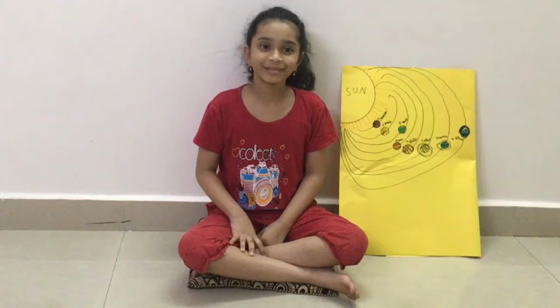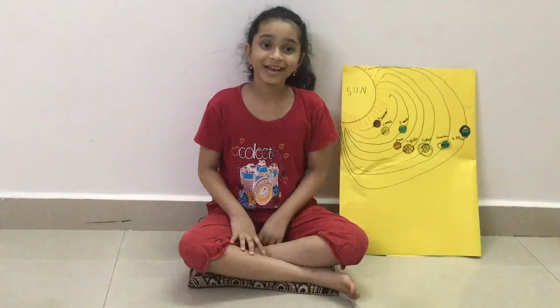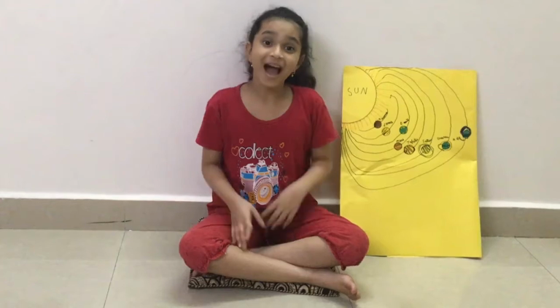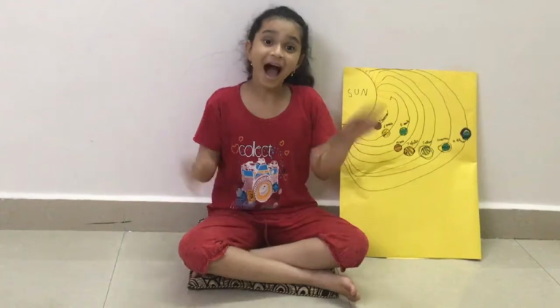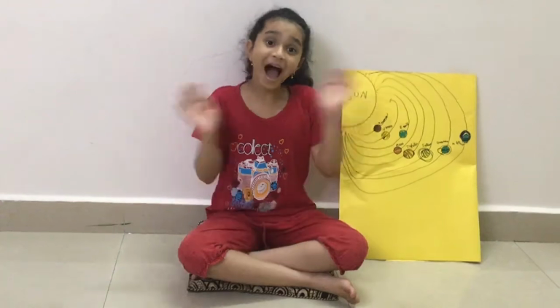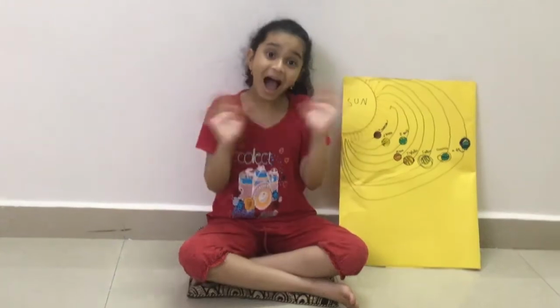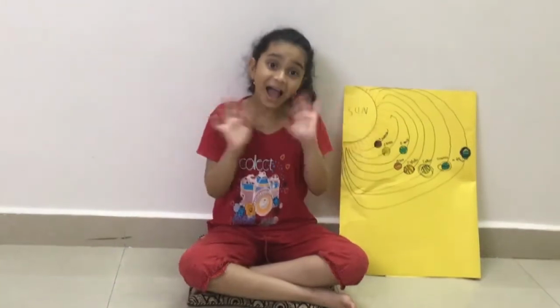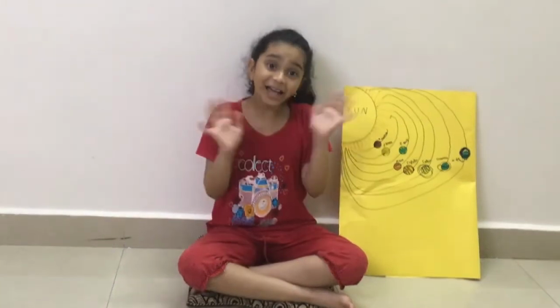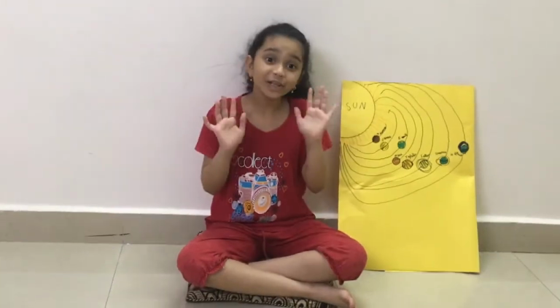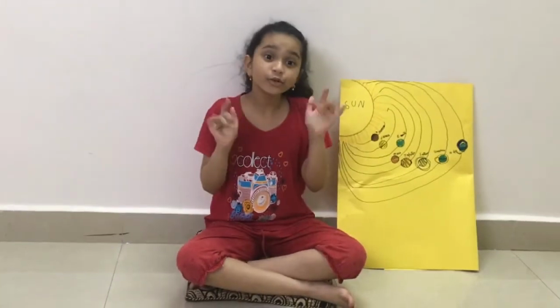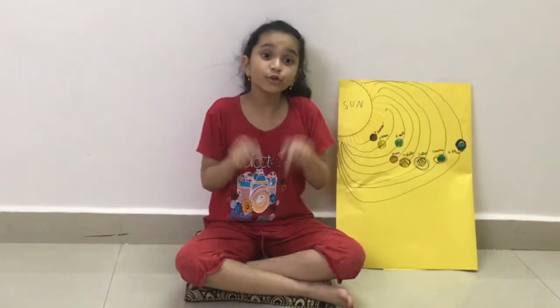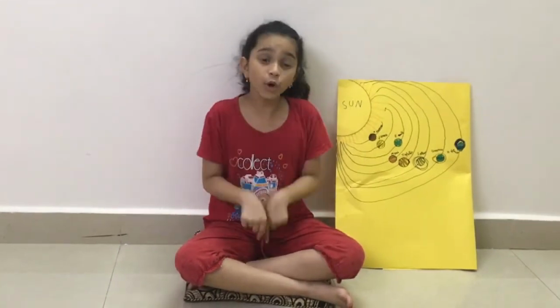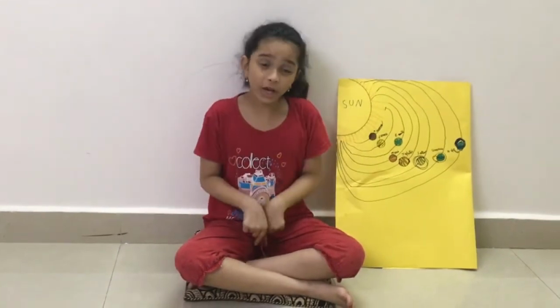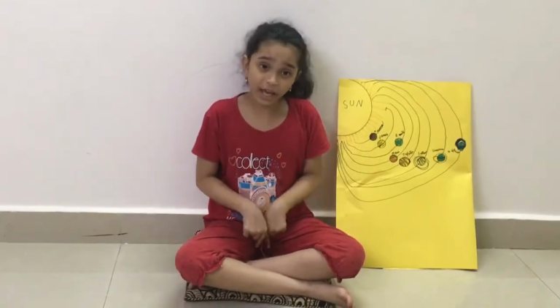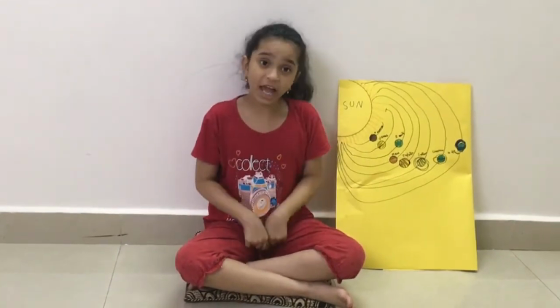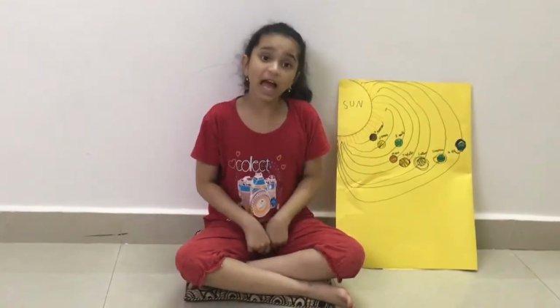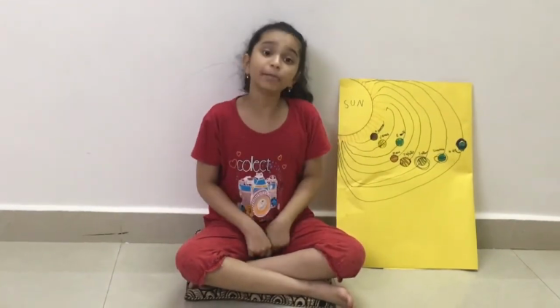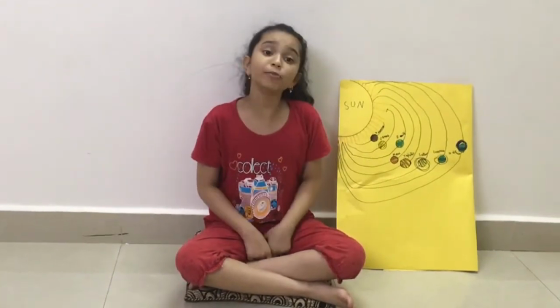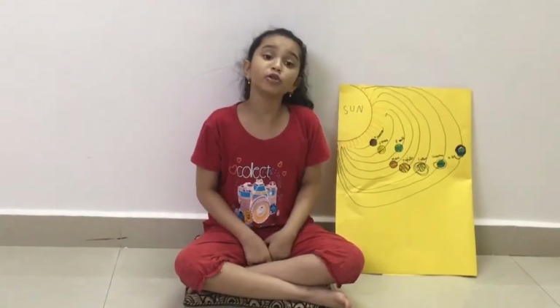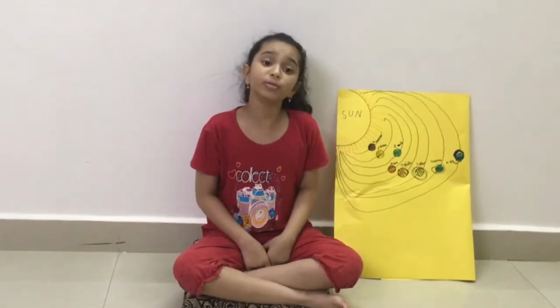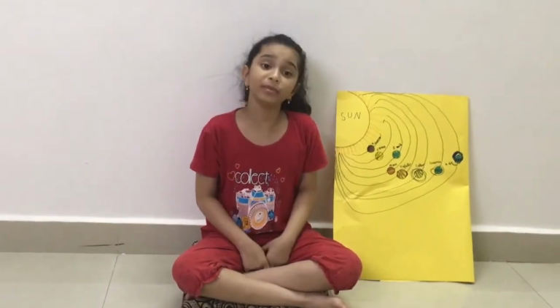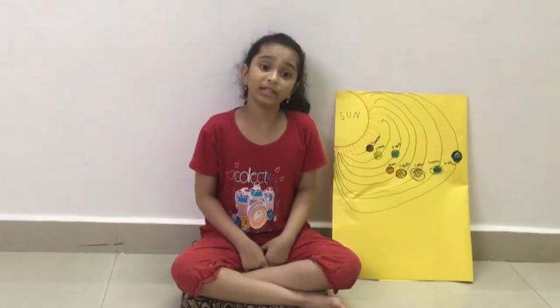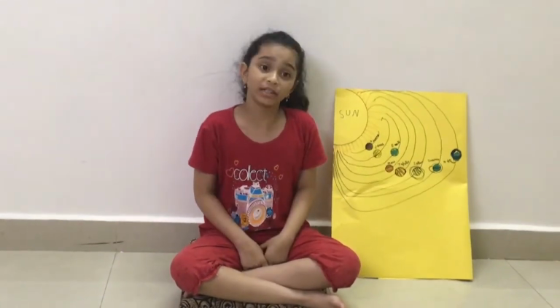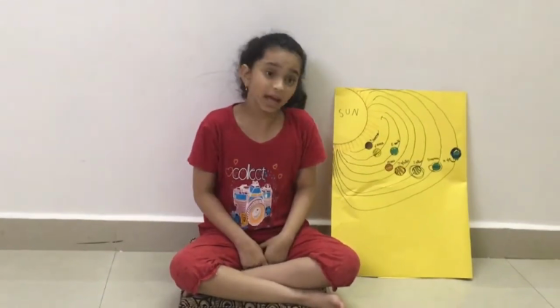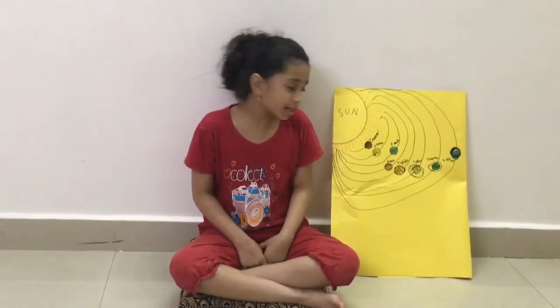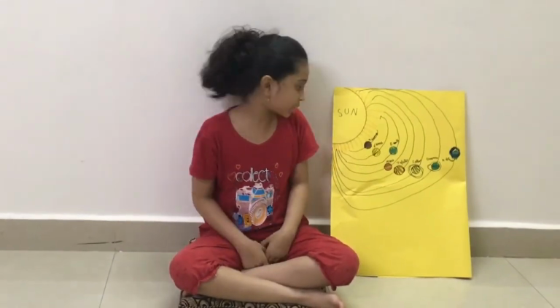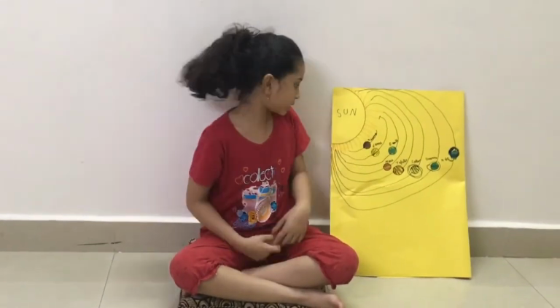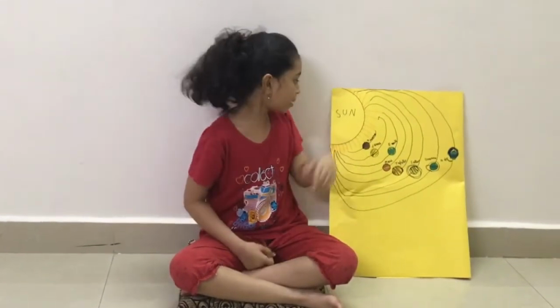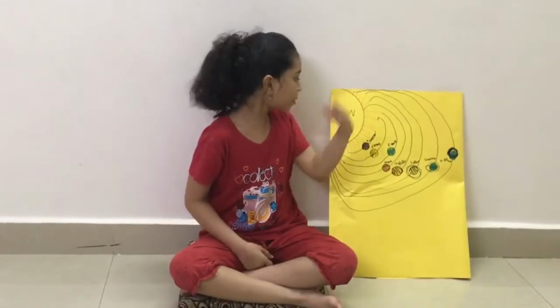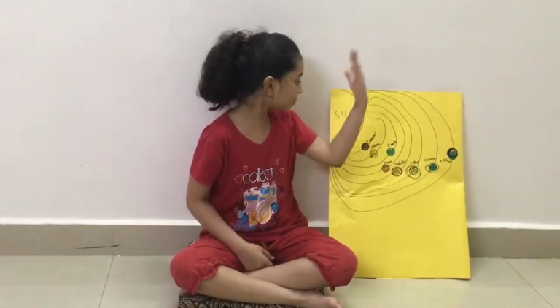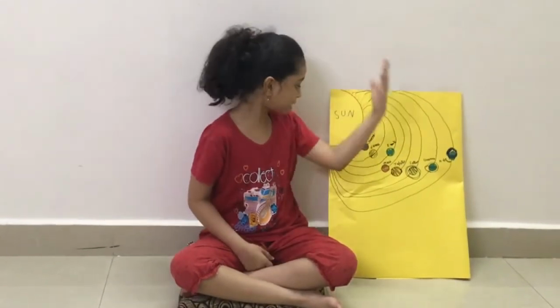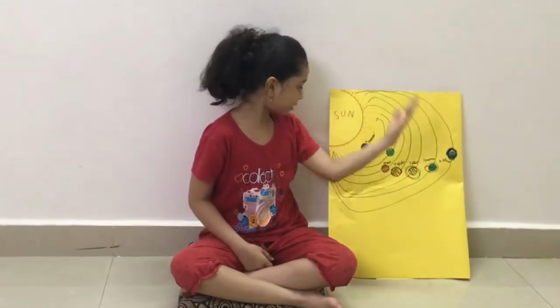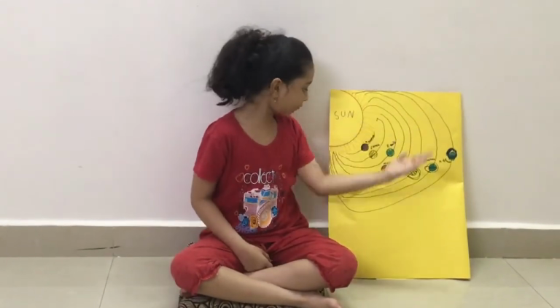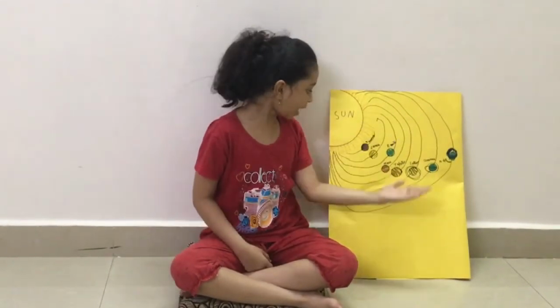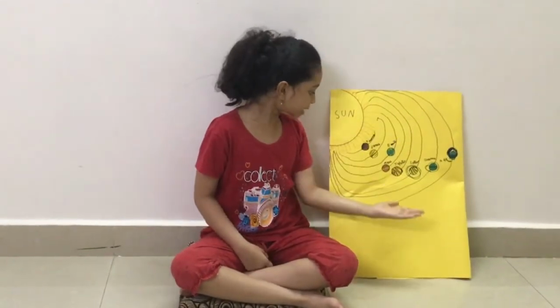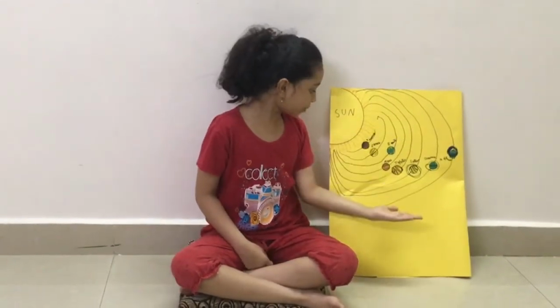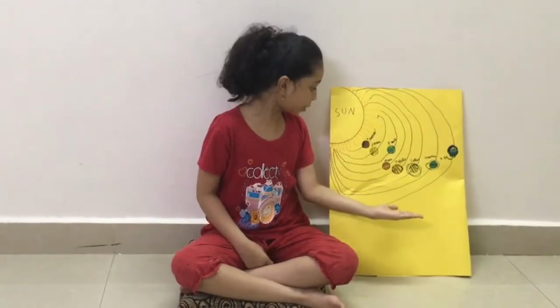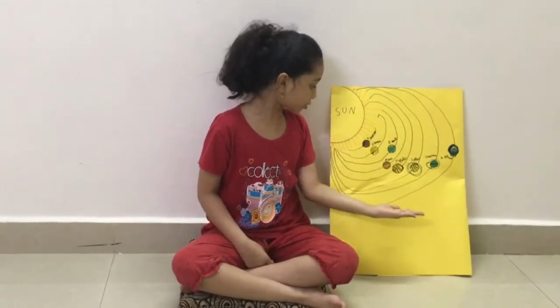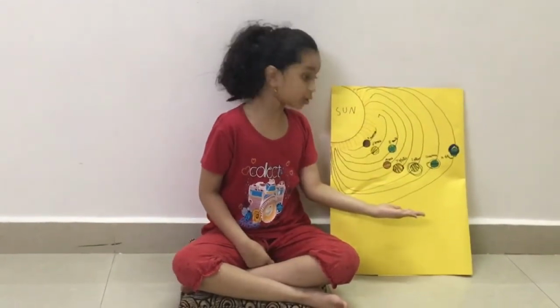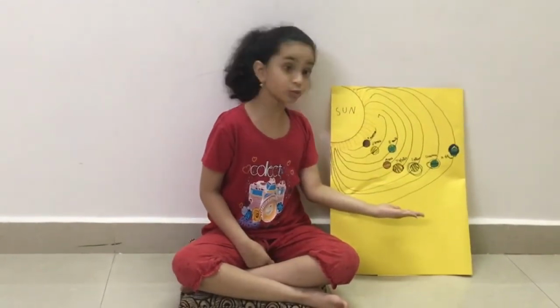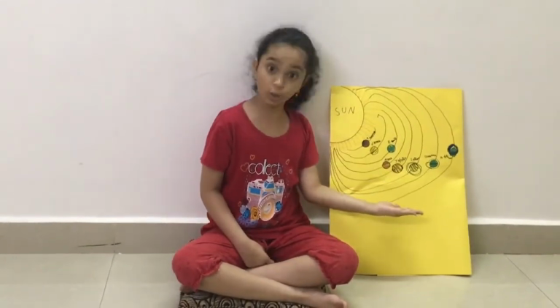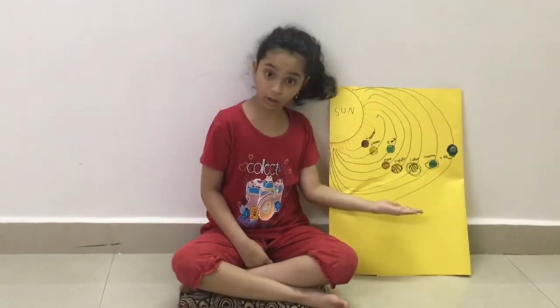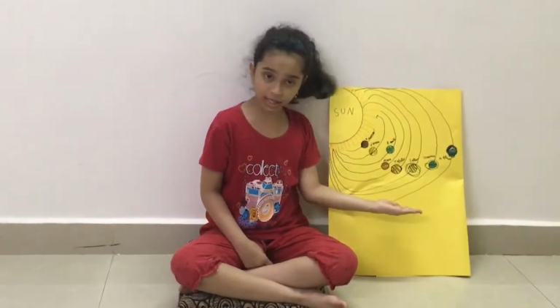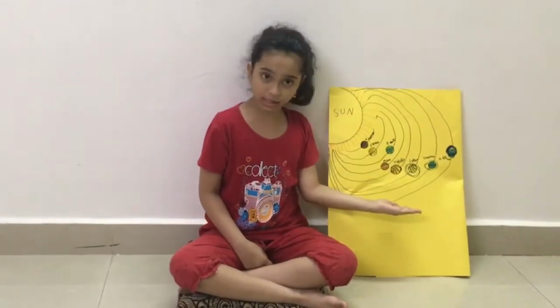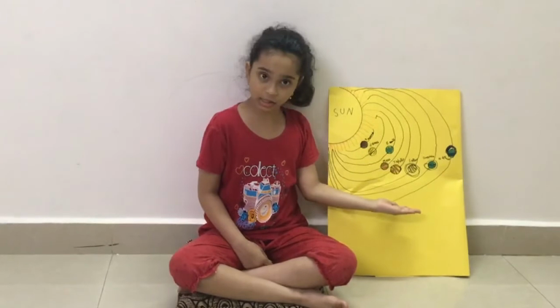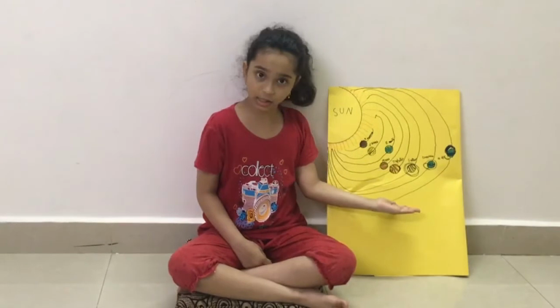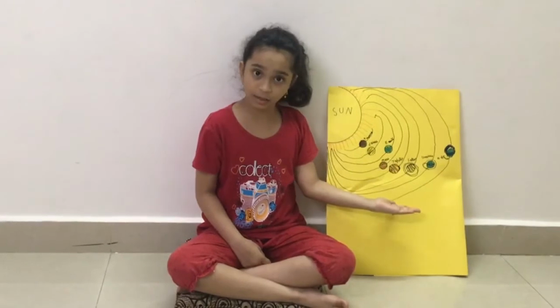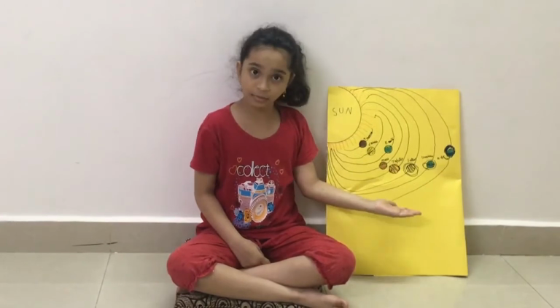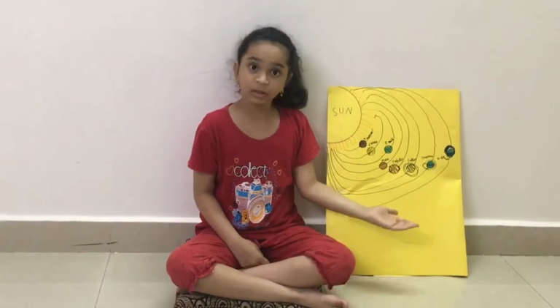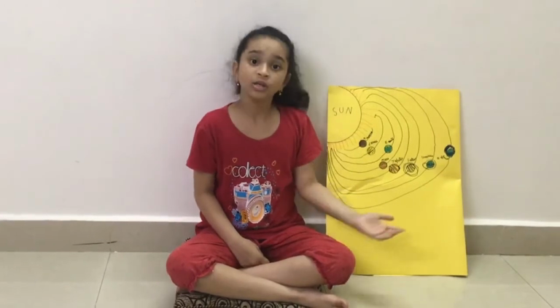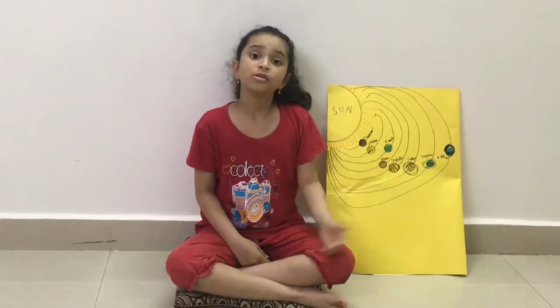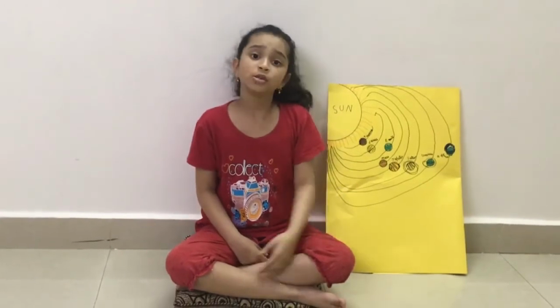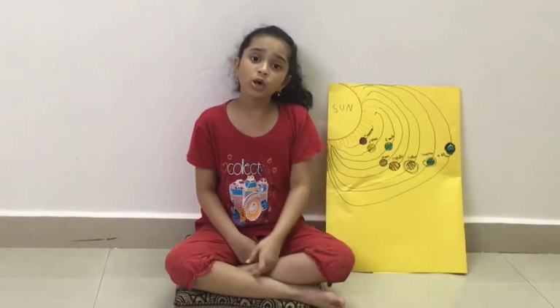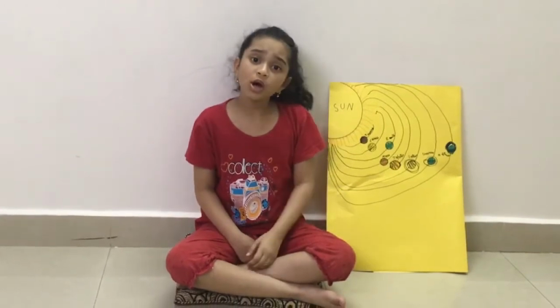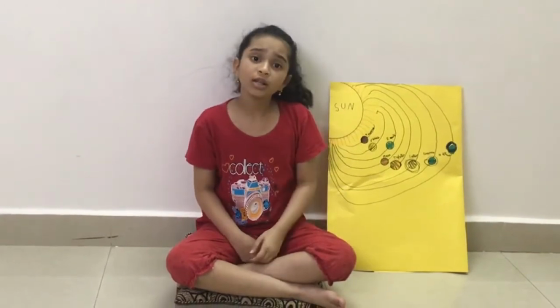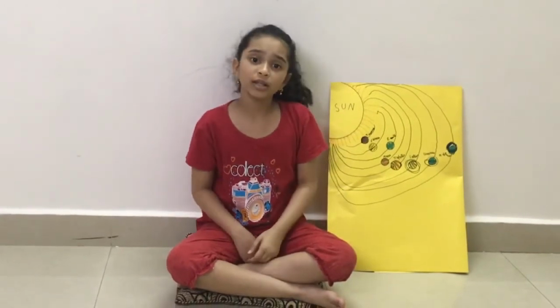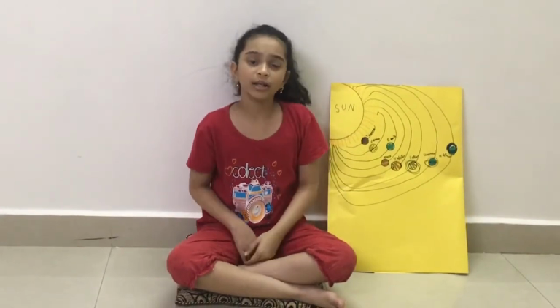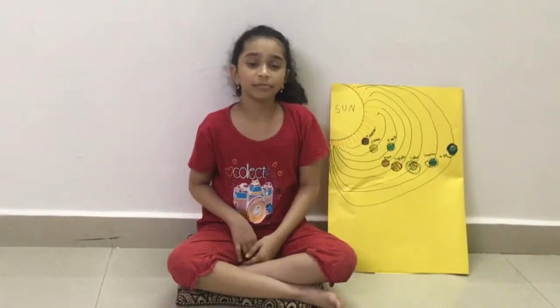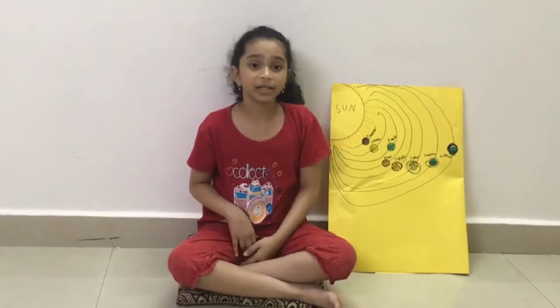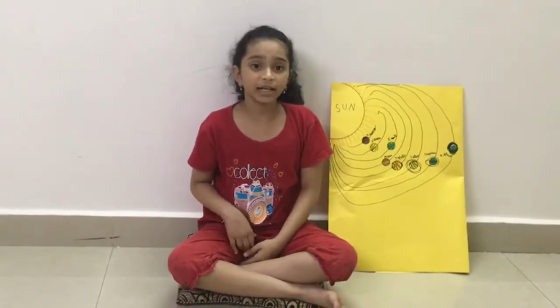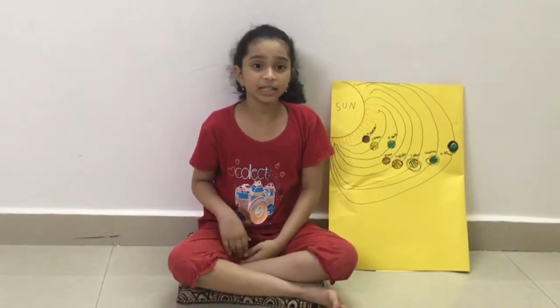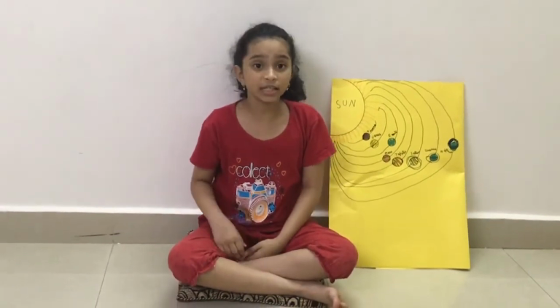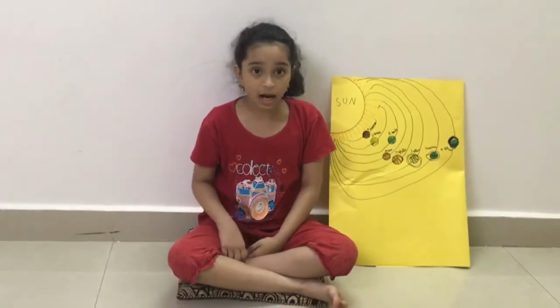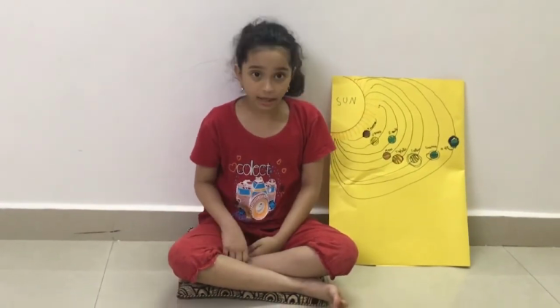Hi! Today, I am going to be telling some amazing facts about our solar system. So, let me get started.